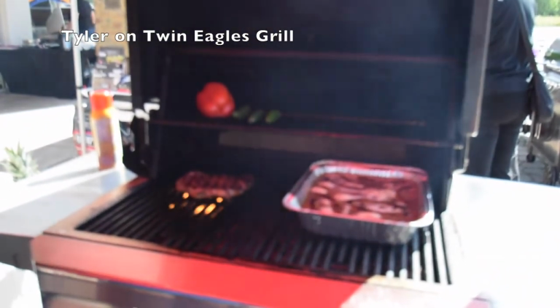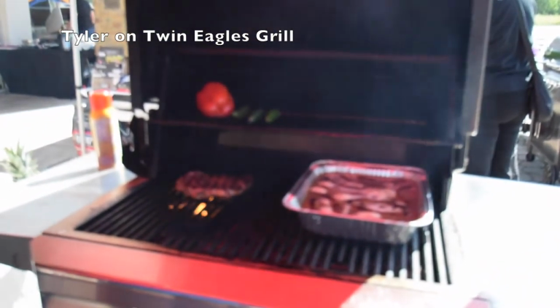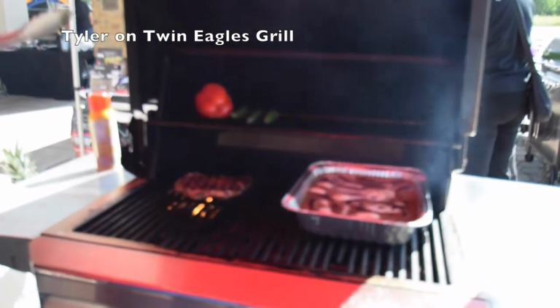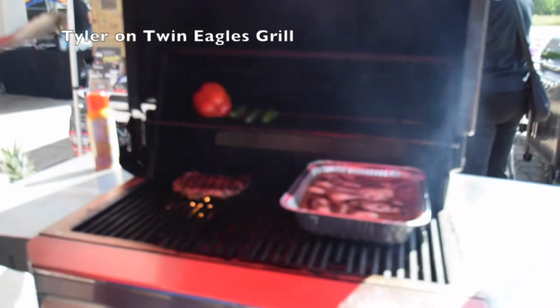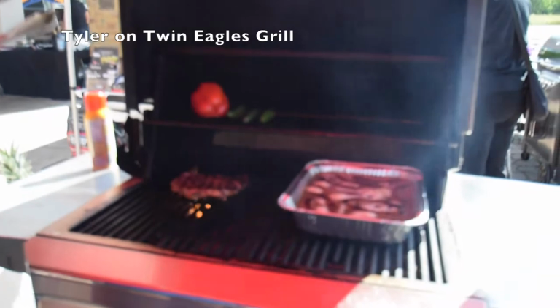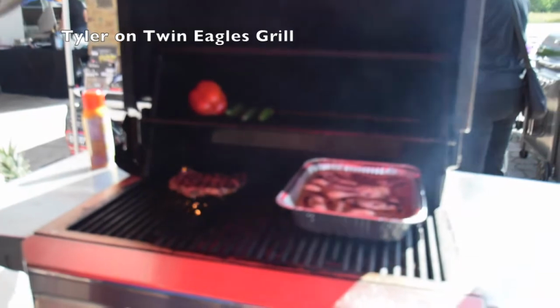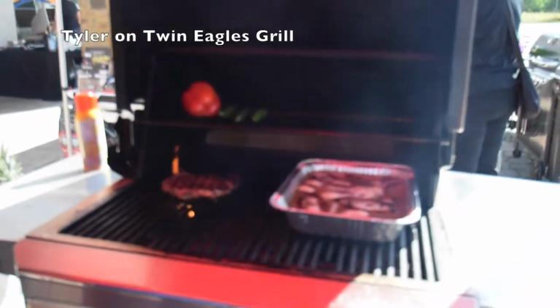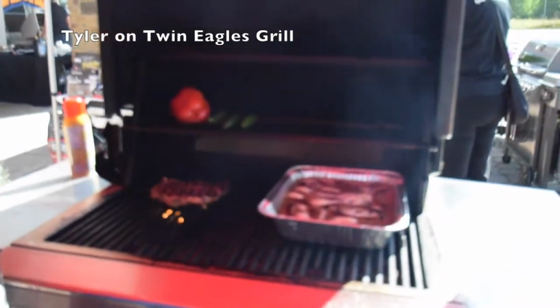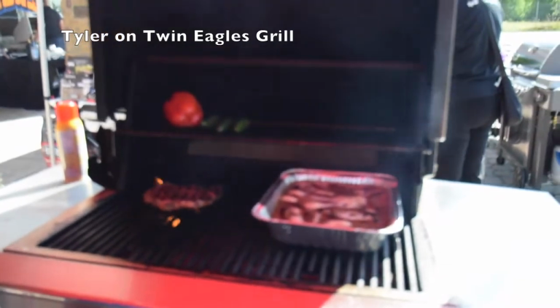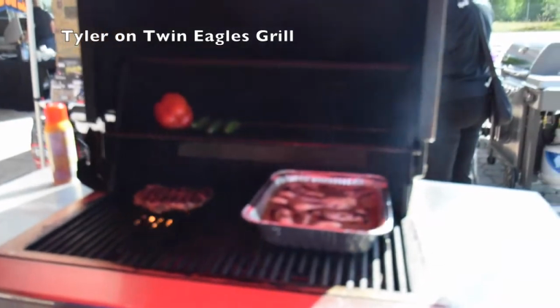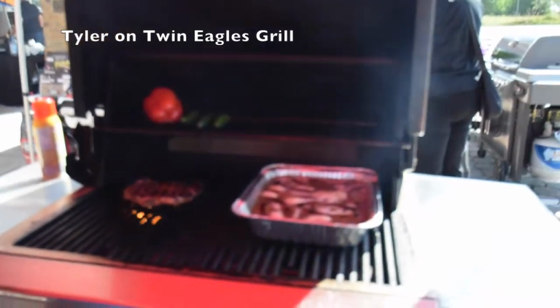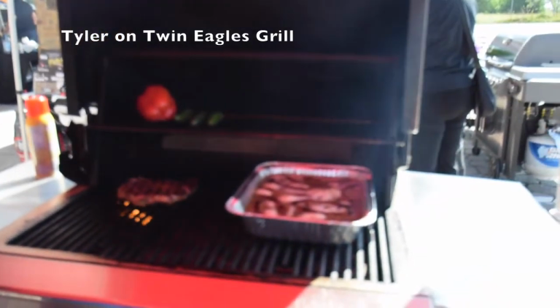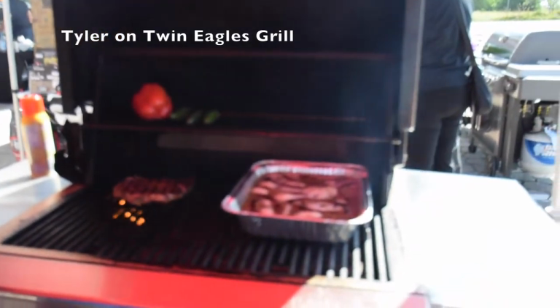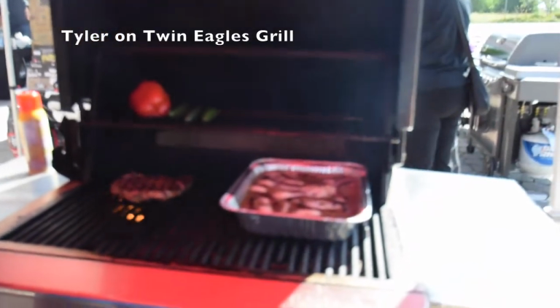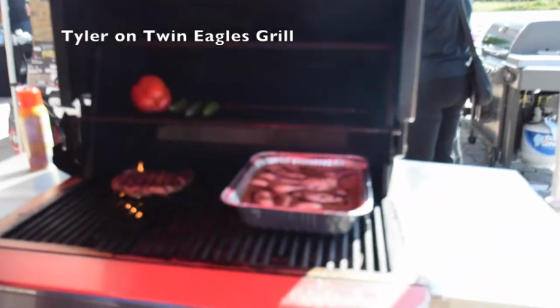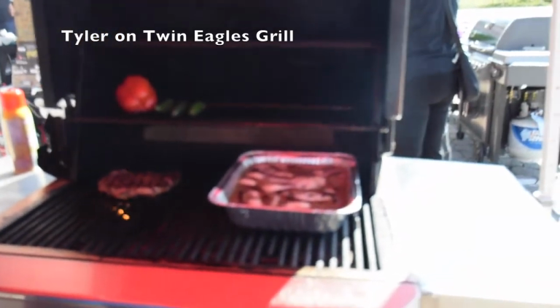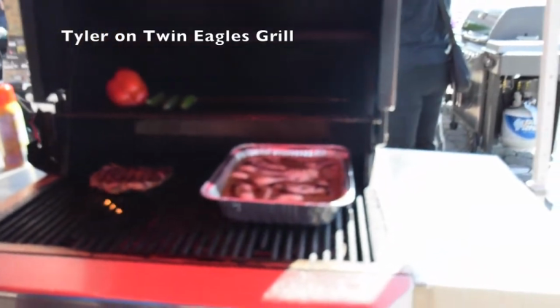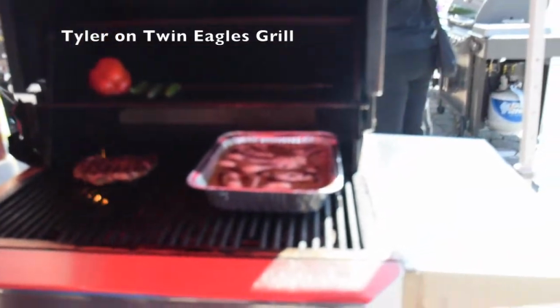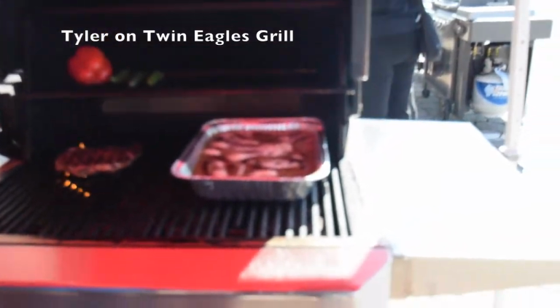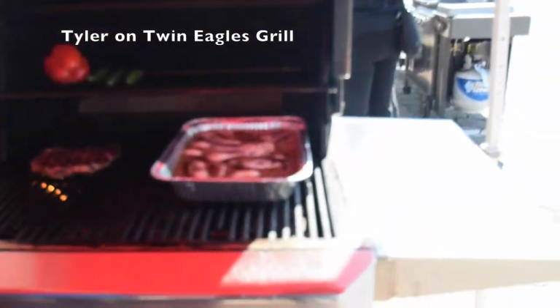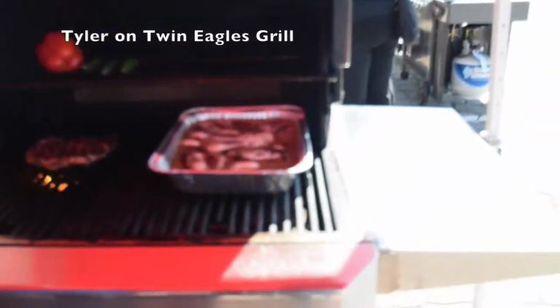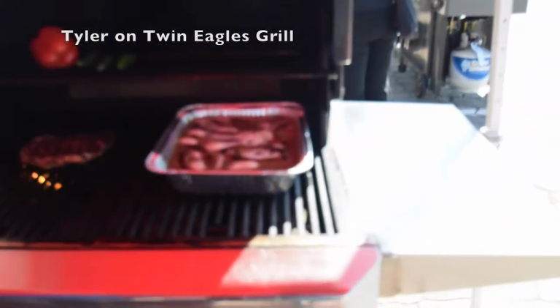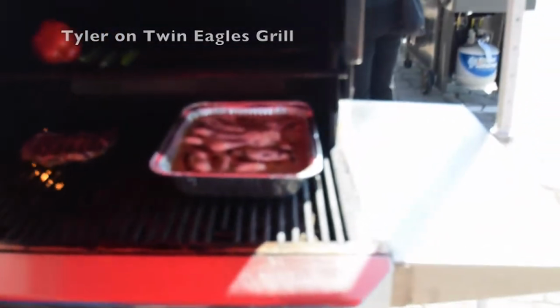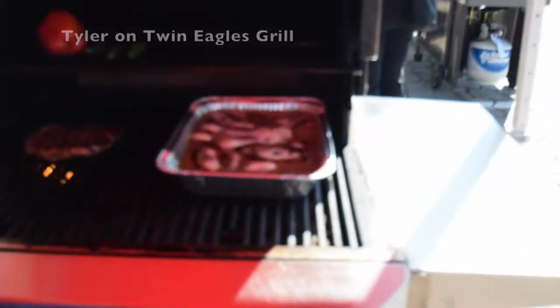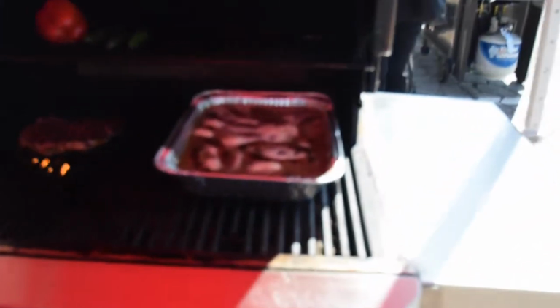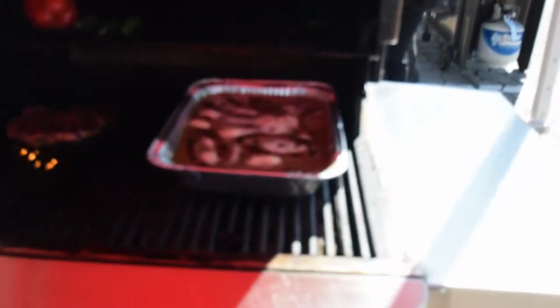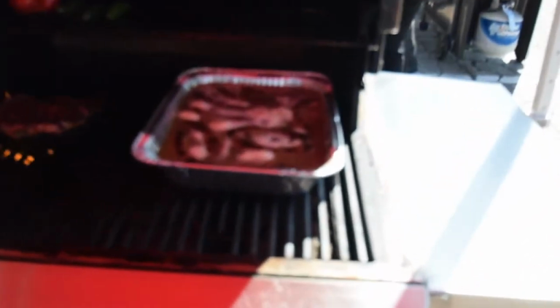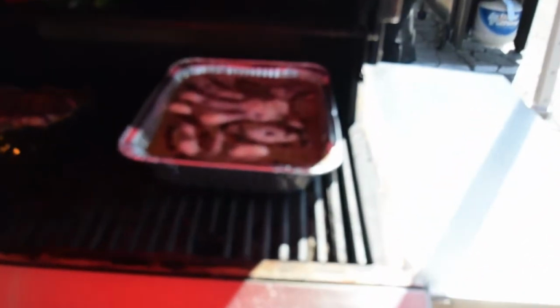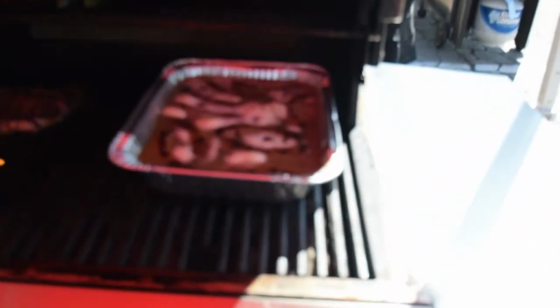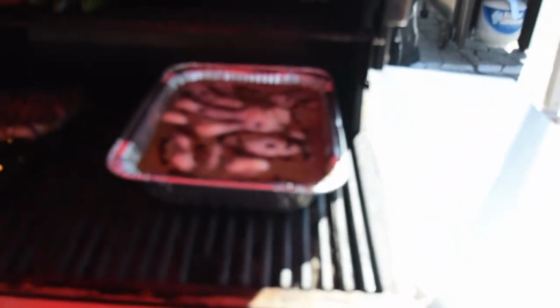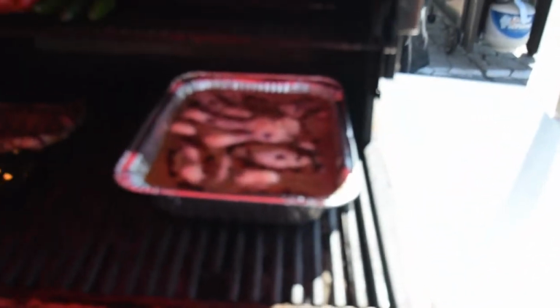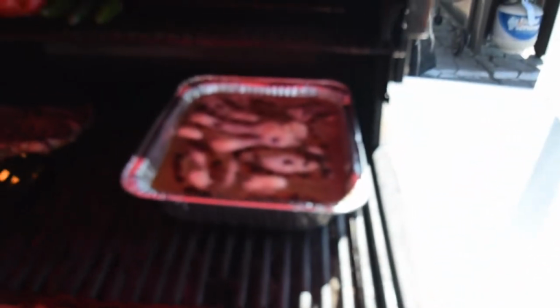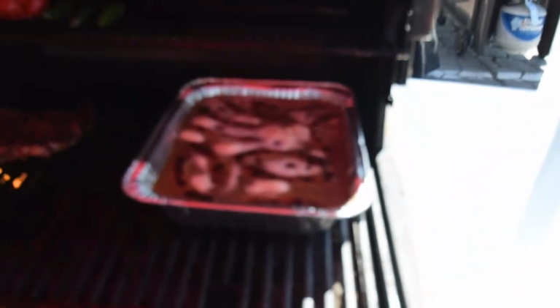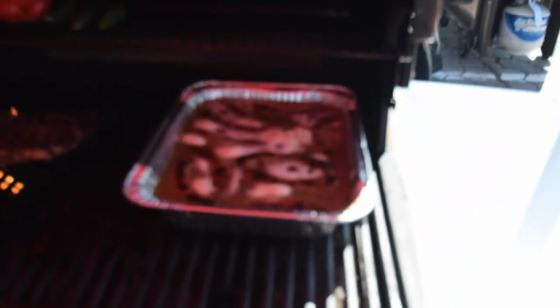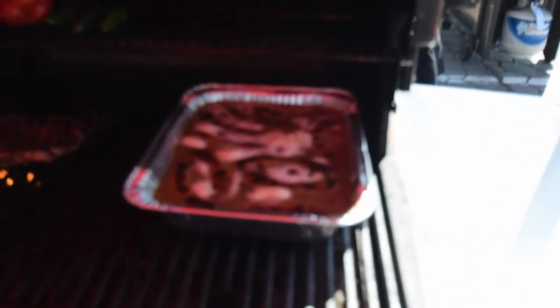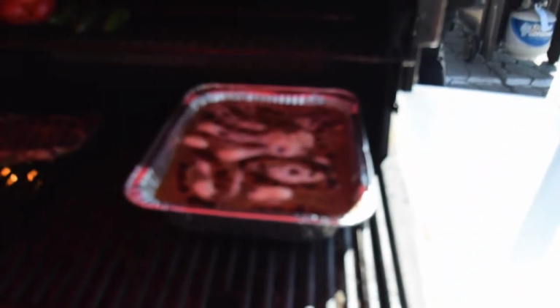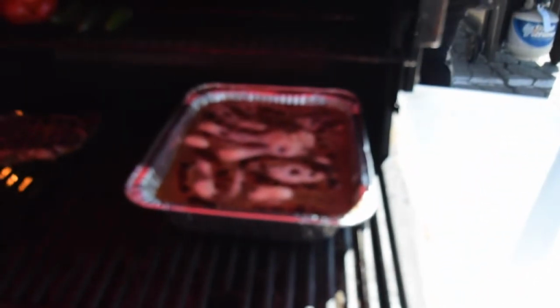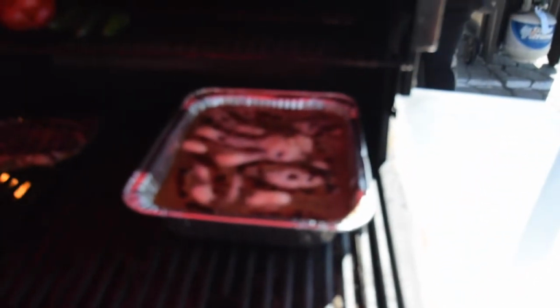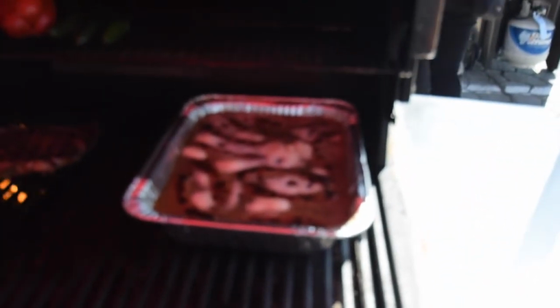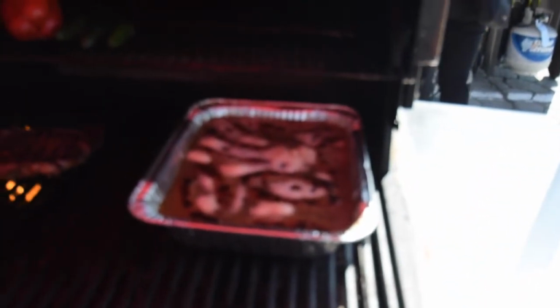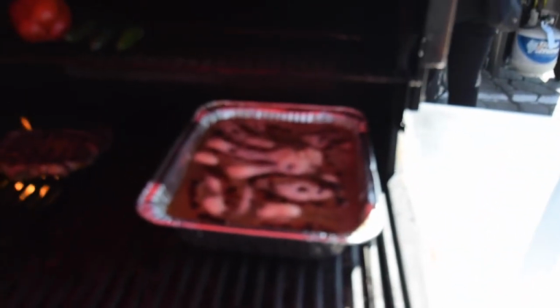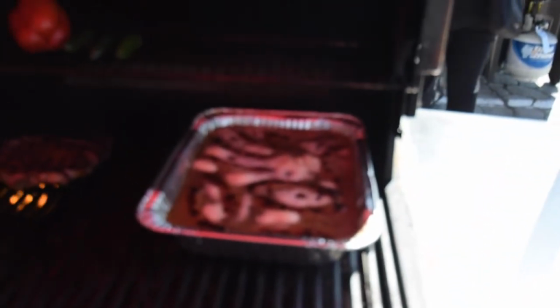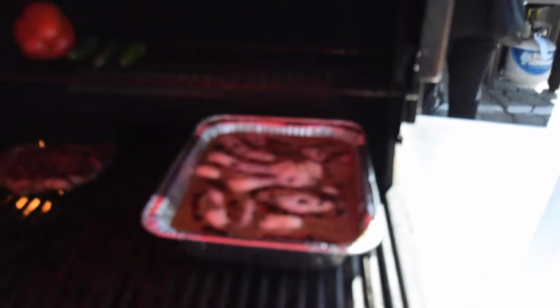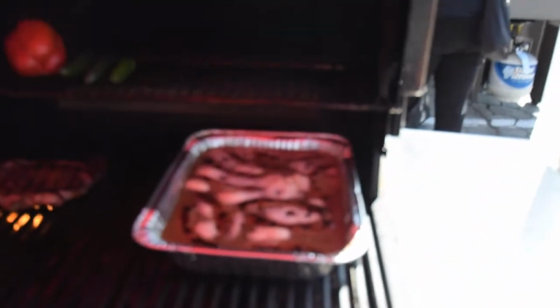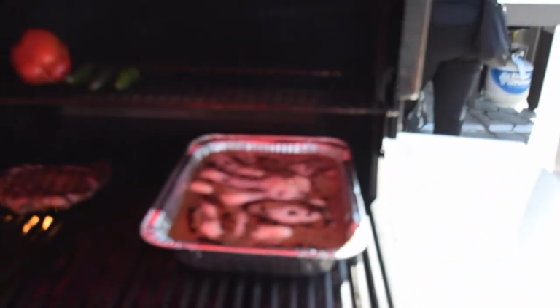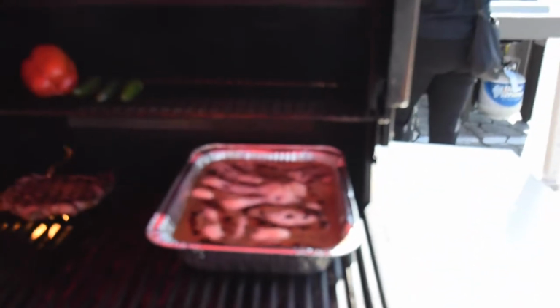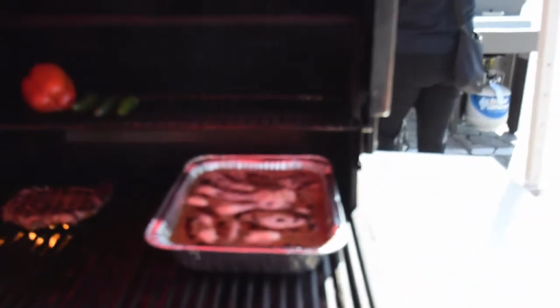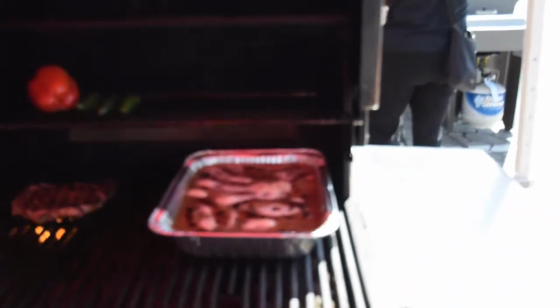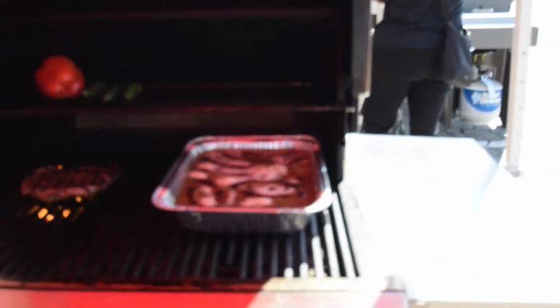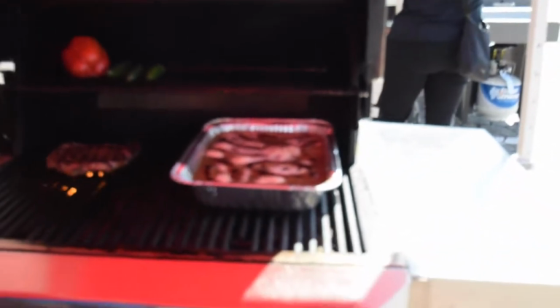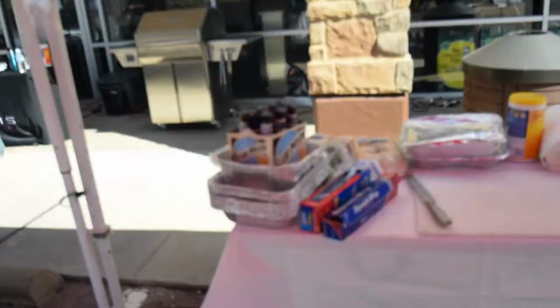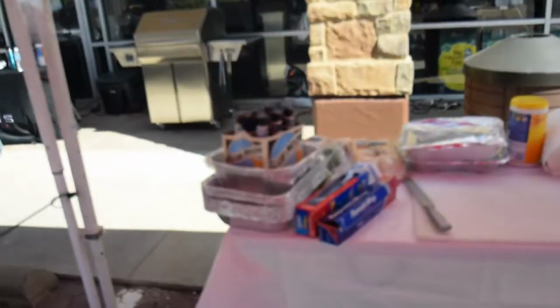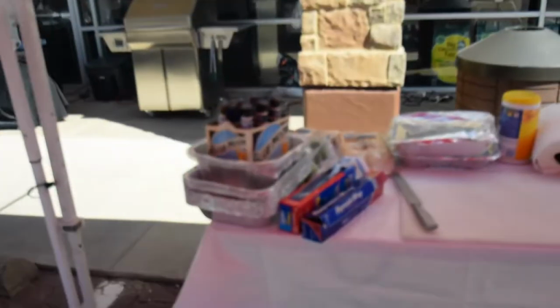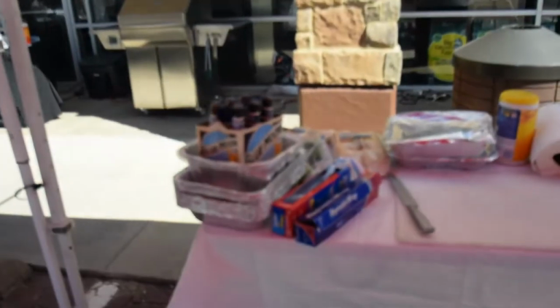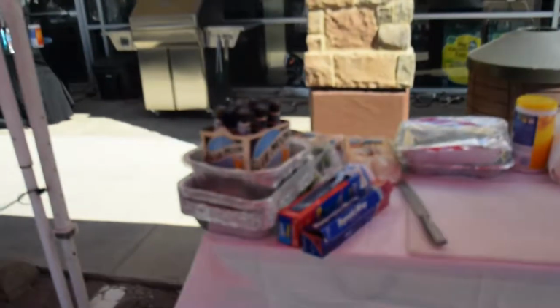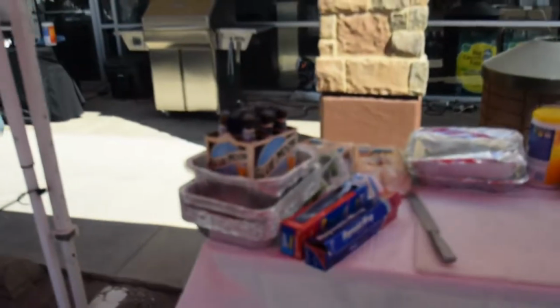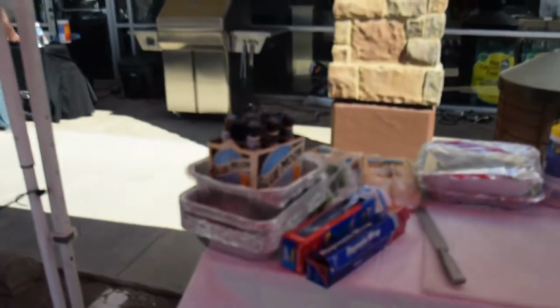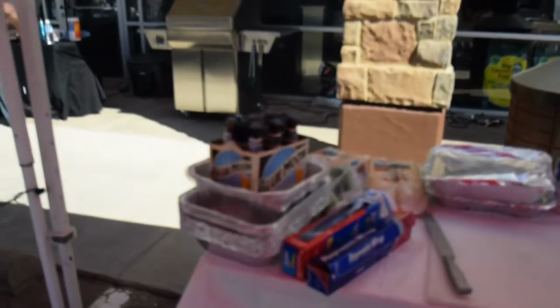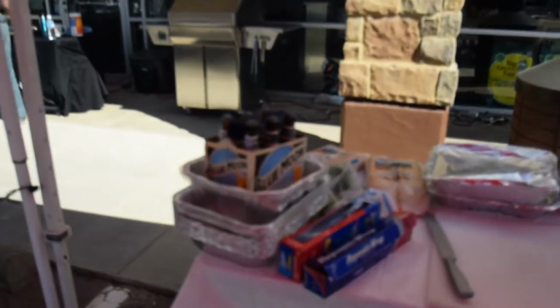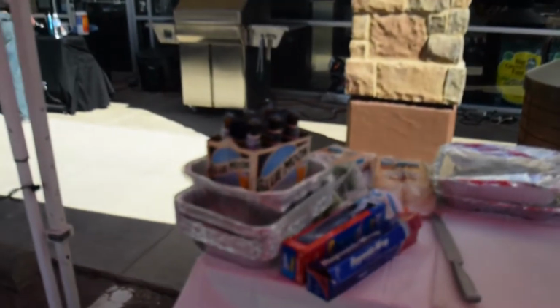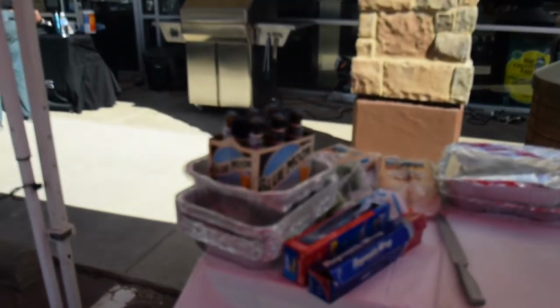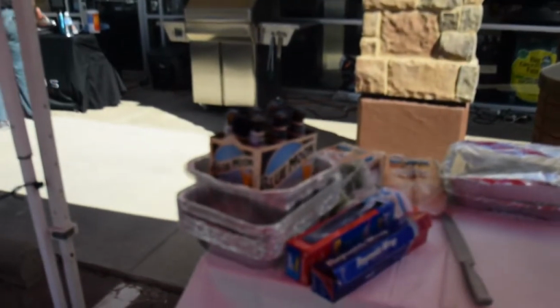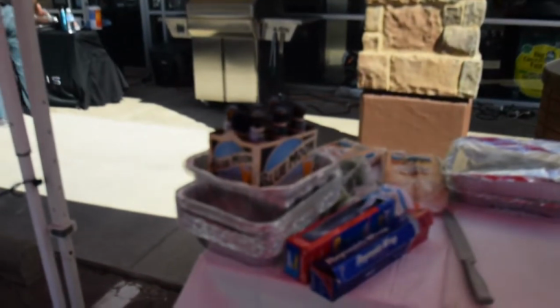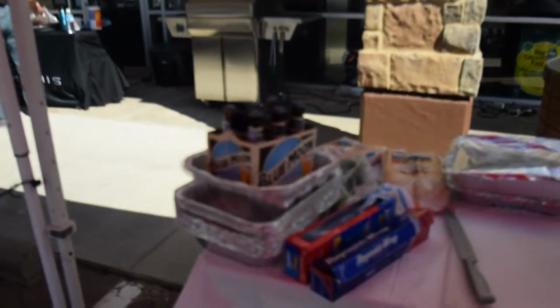So why Blue Moon beer? That's what my wife drinks. So I put it in the fridge and she drinks it.